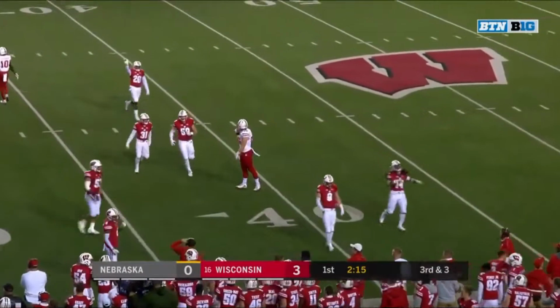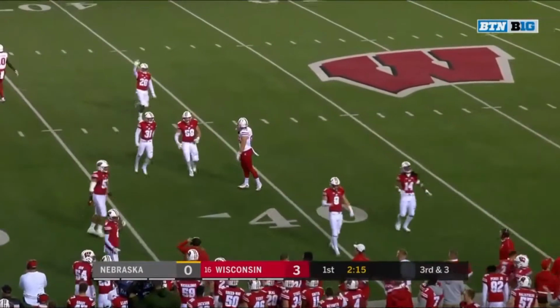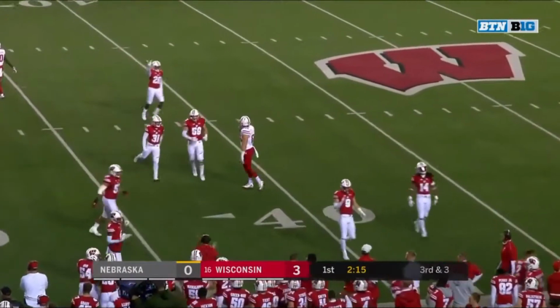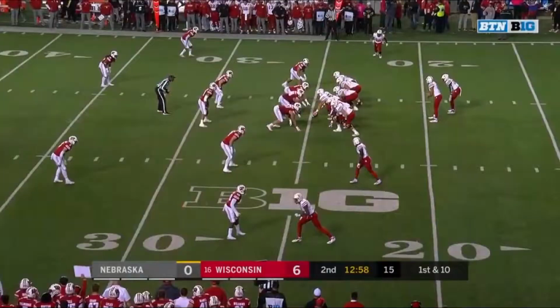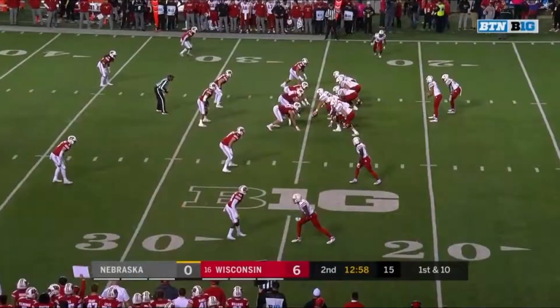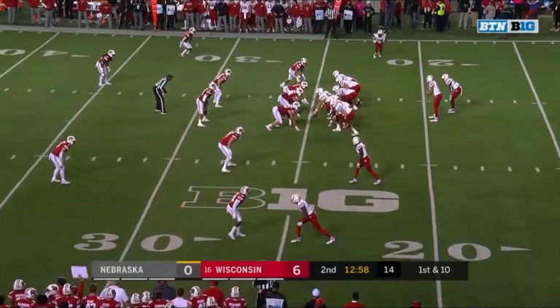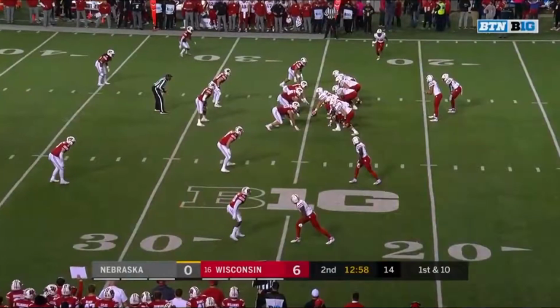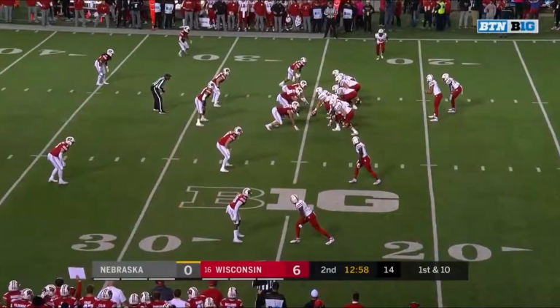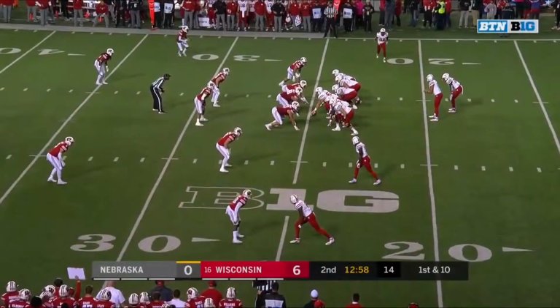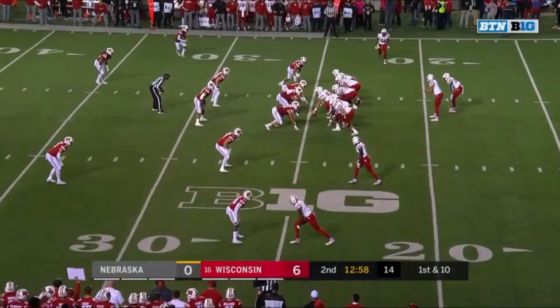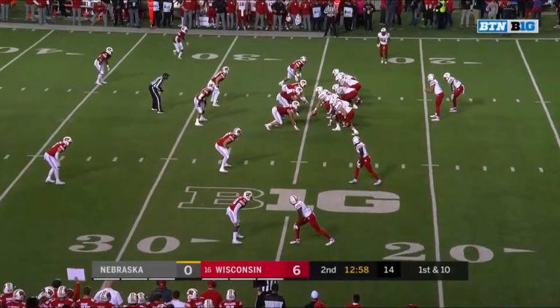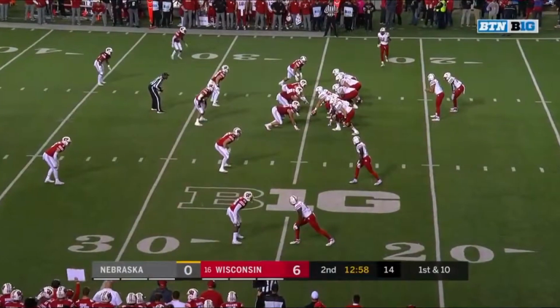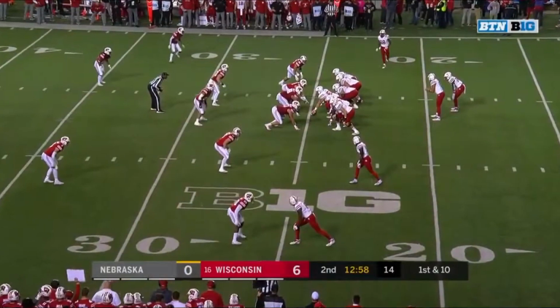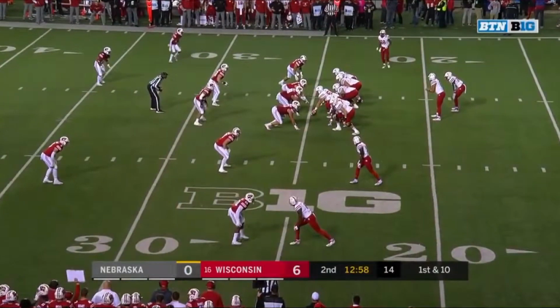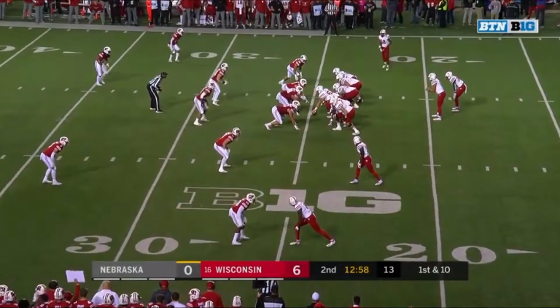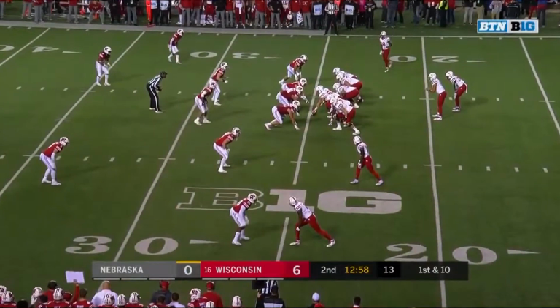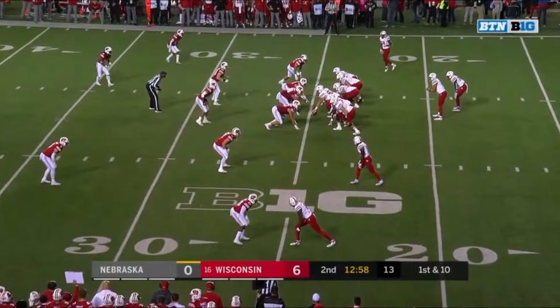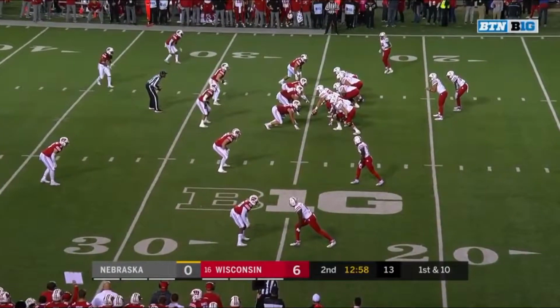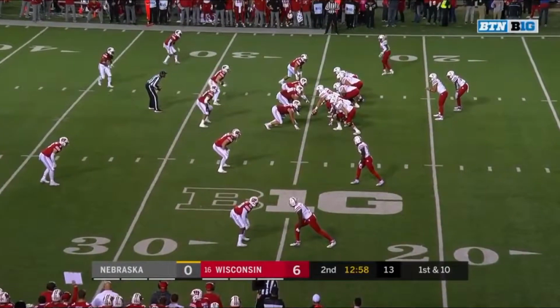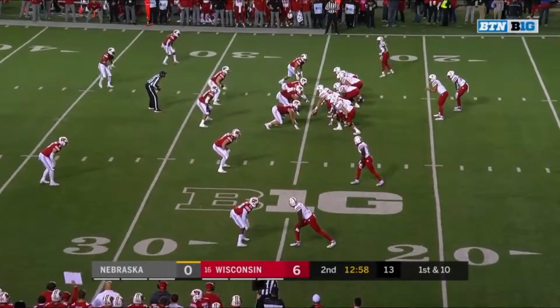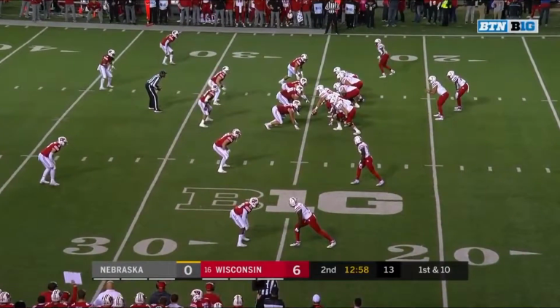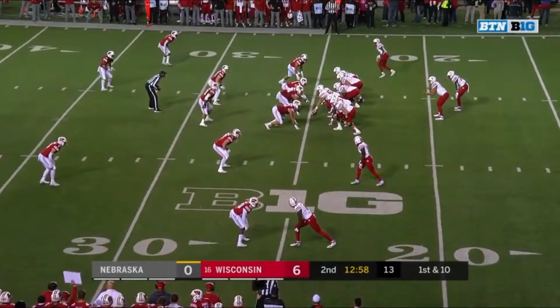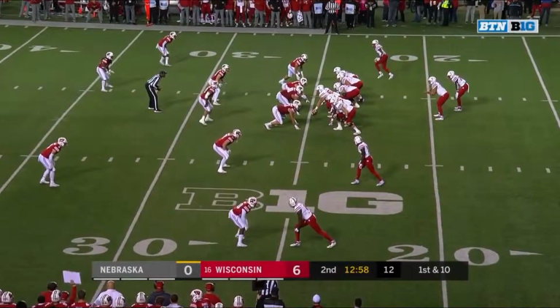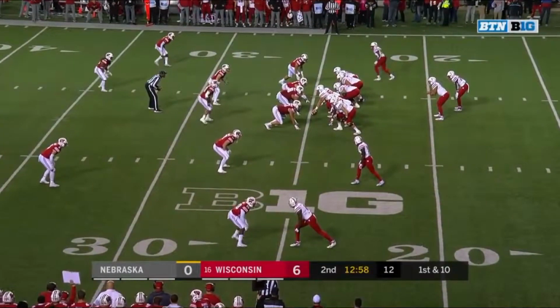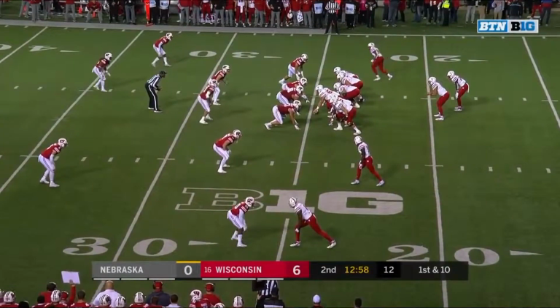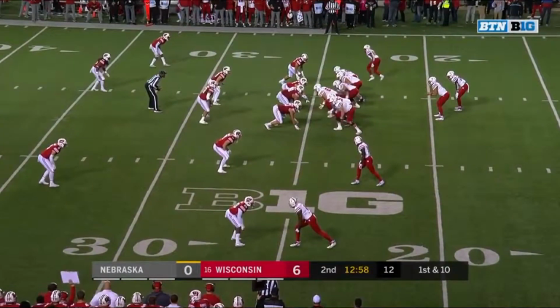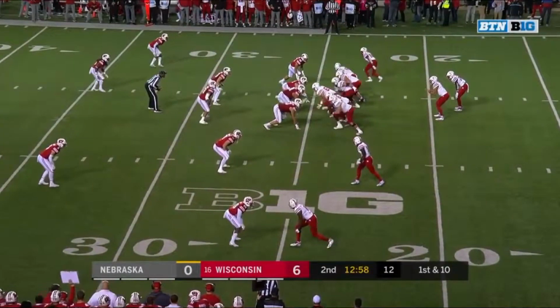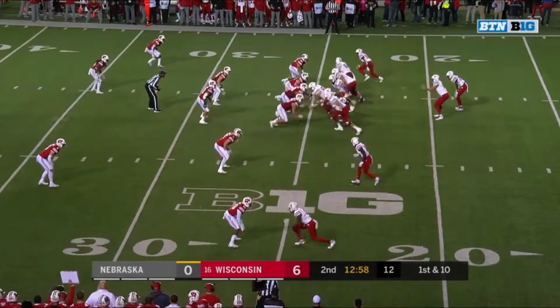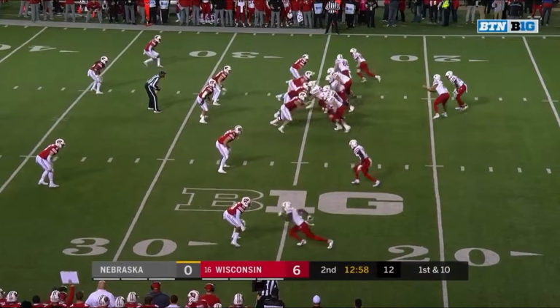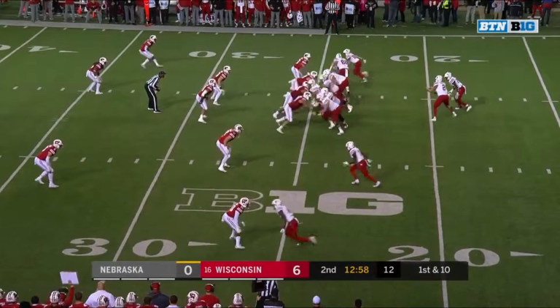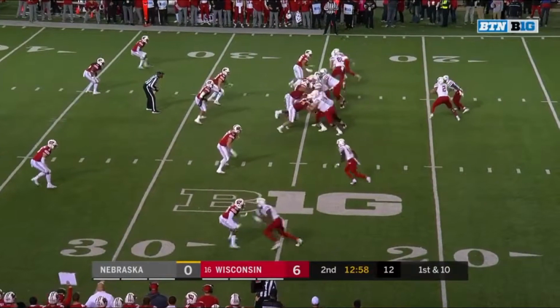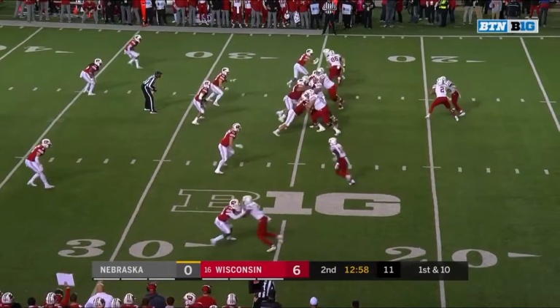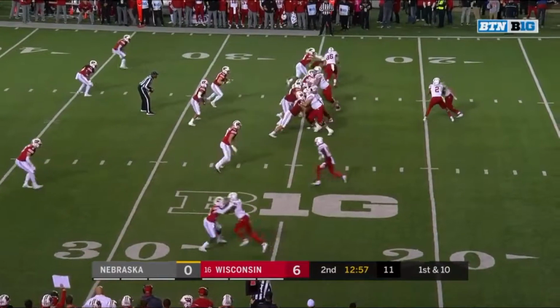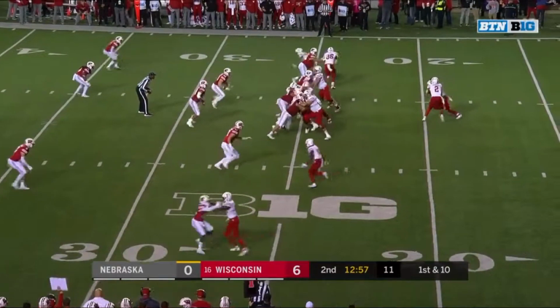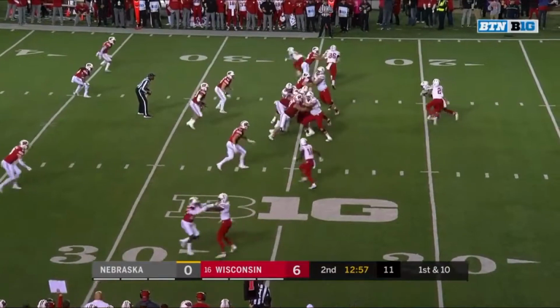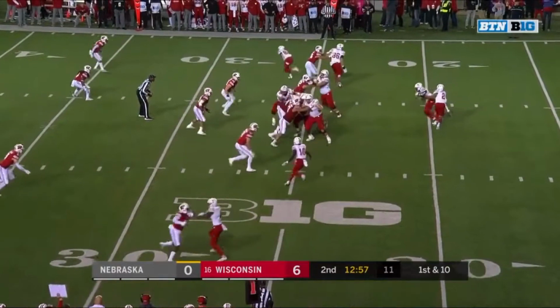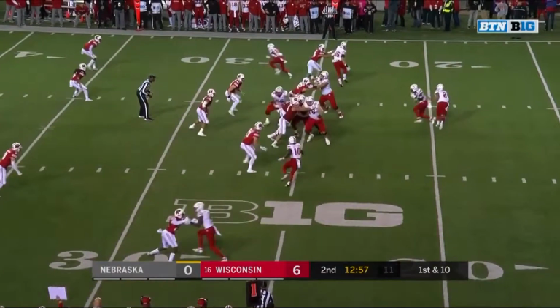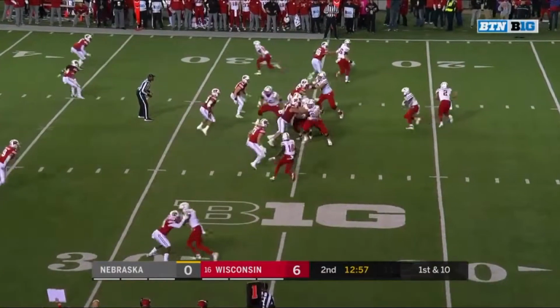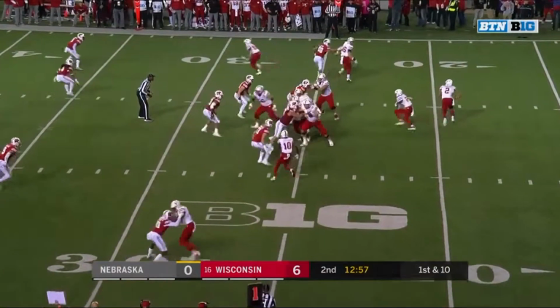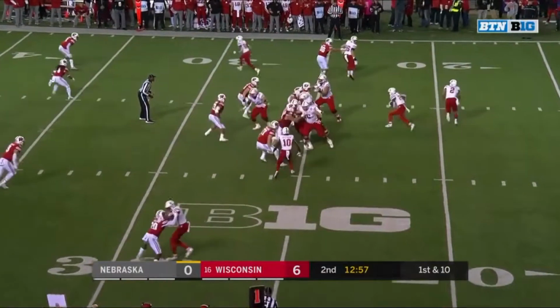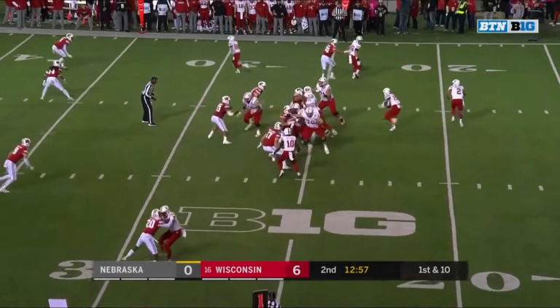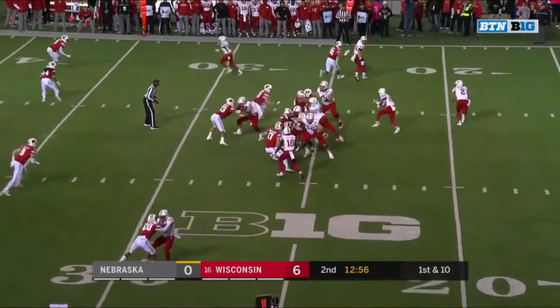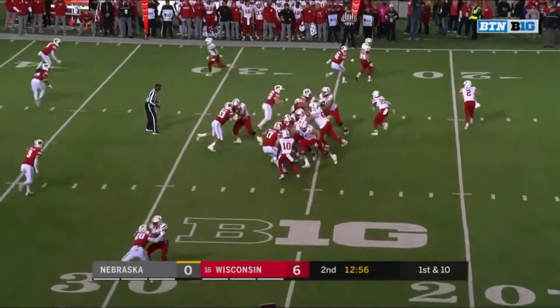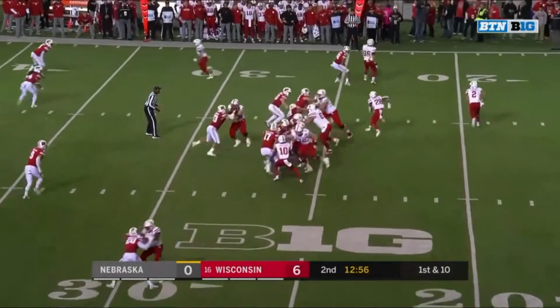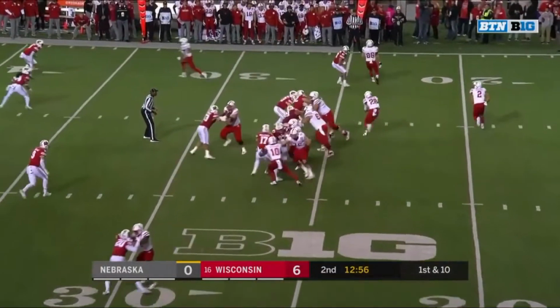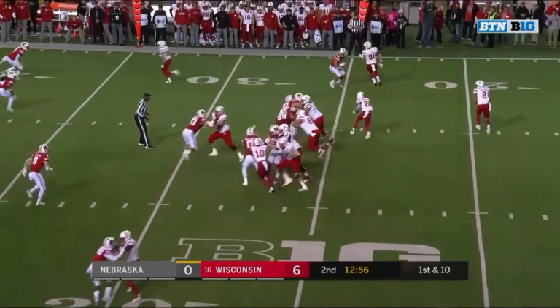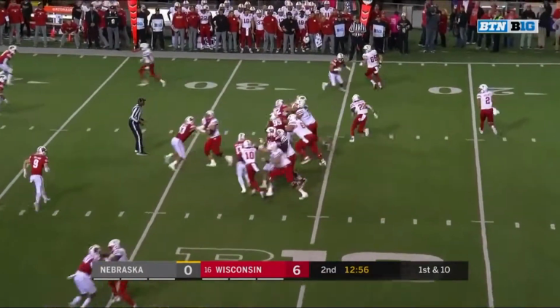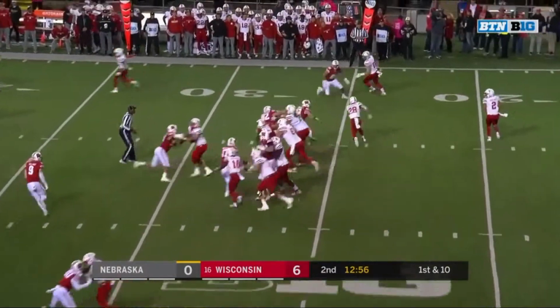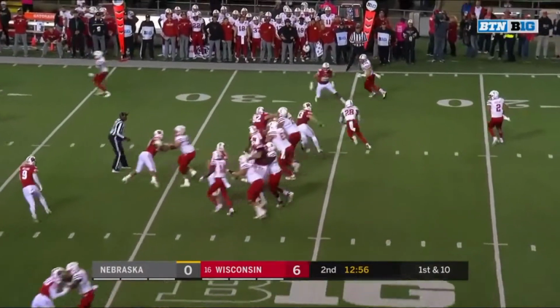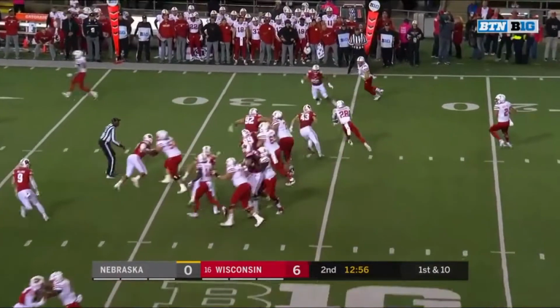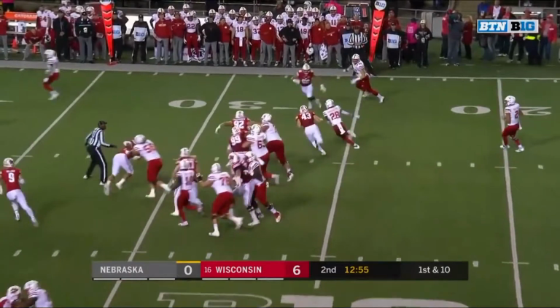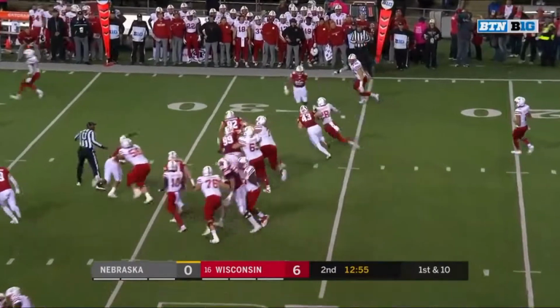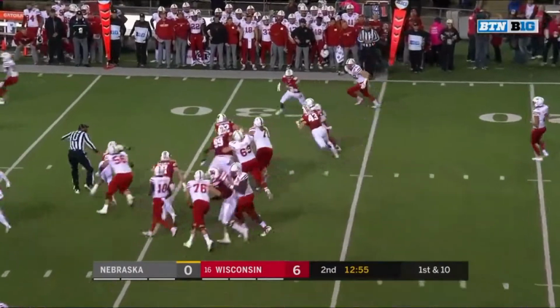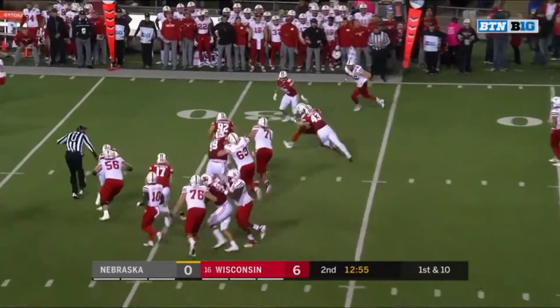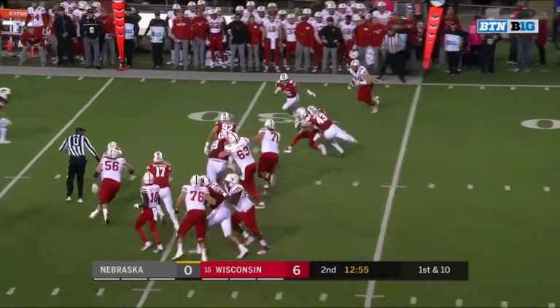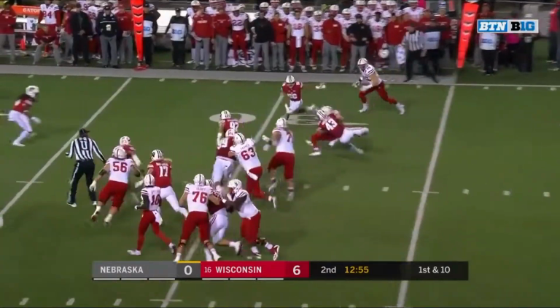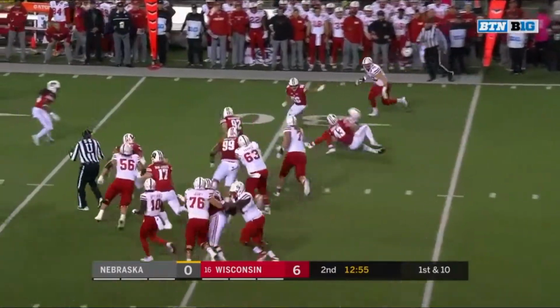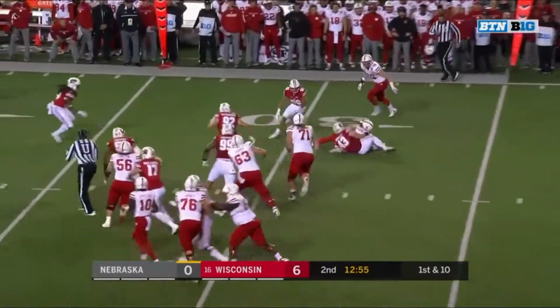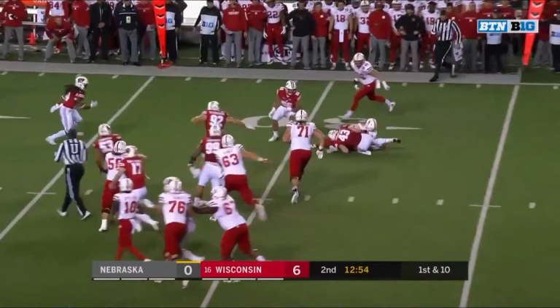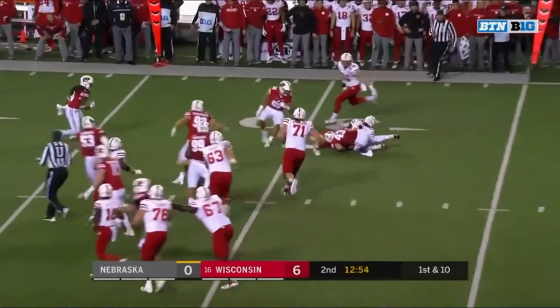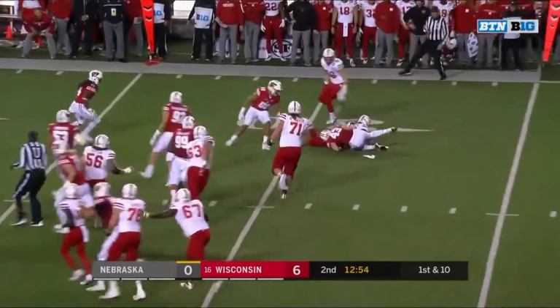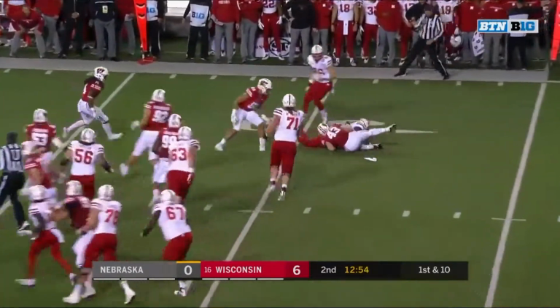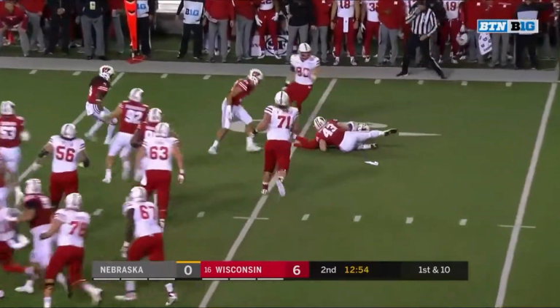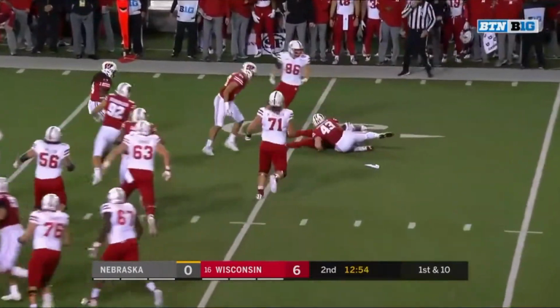Thinking about him as he continues to battle amyloidosis. There is no doubt Matt Millen is going to be able to beat that thing.